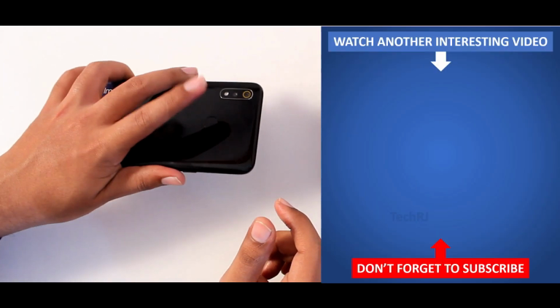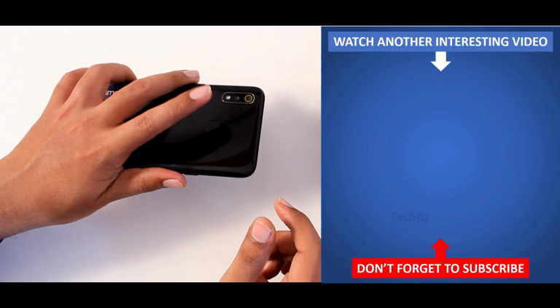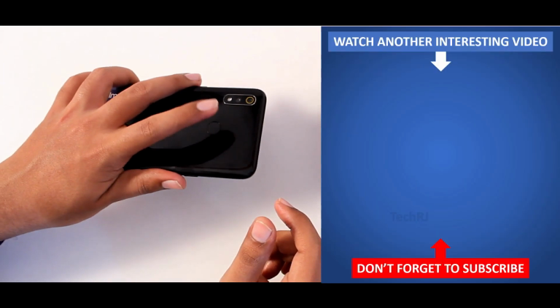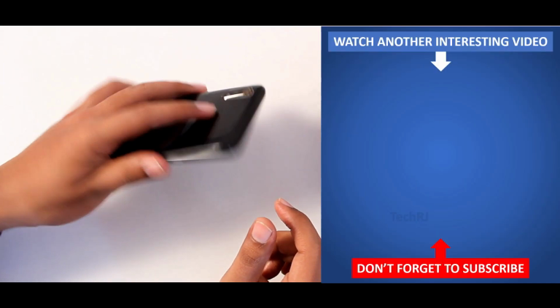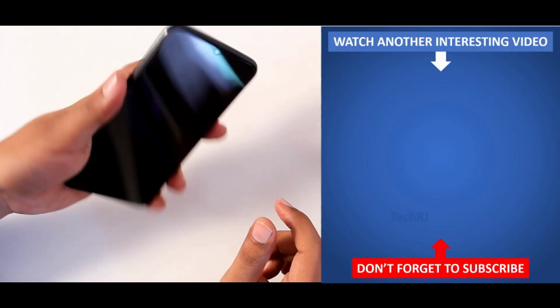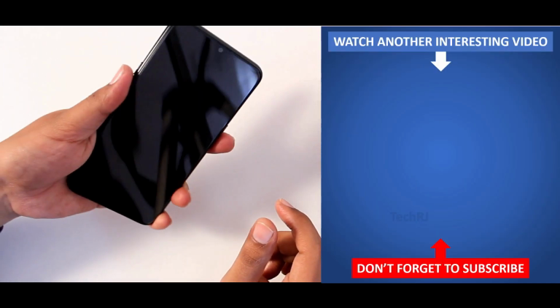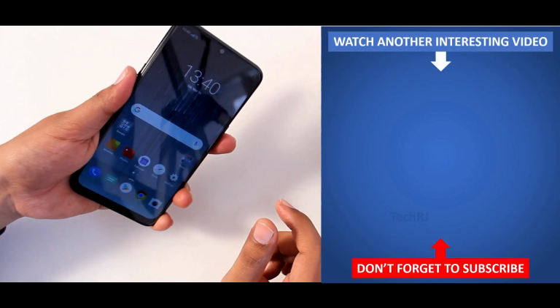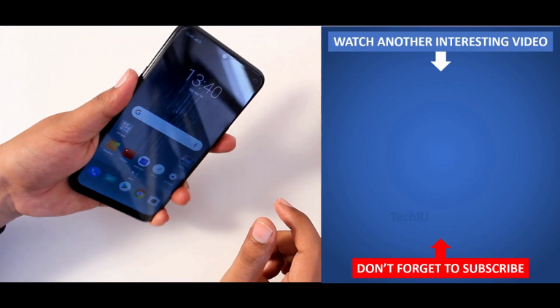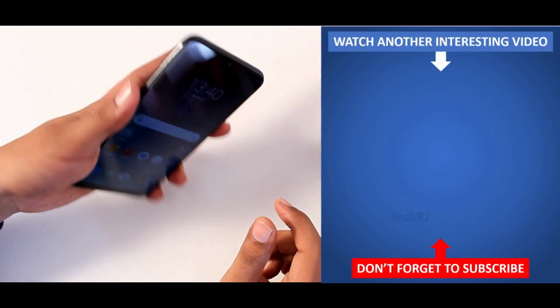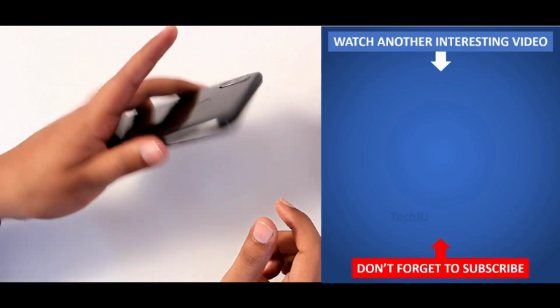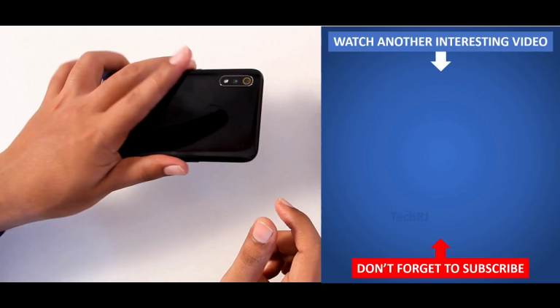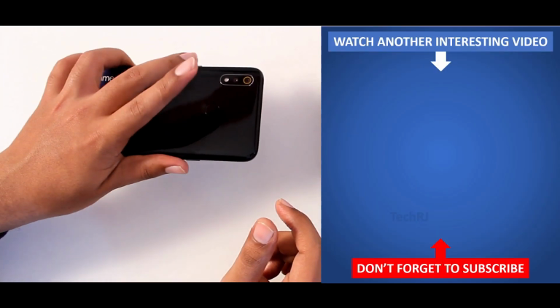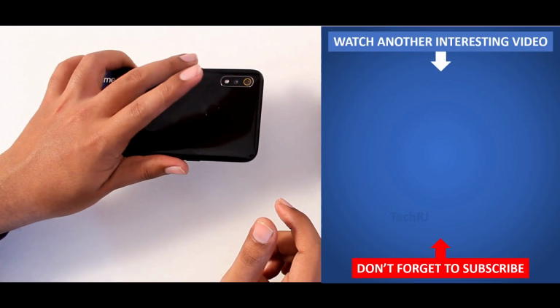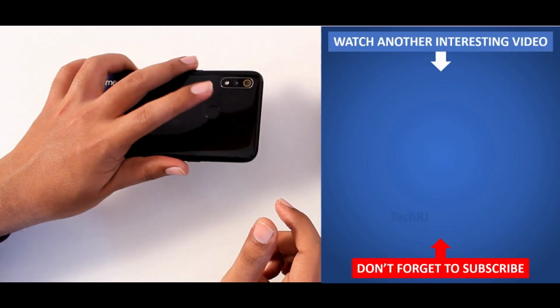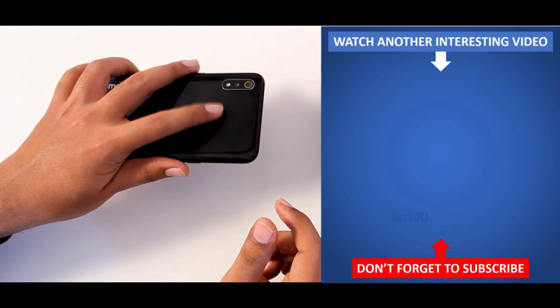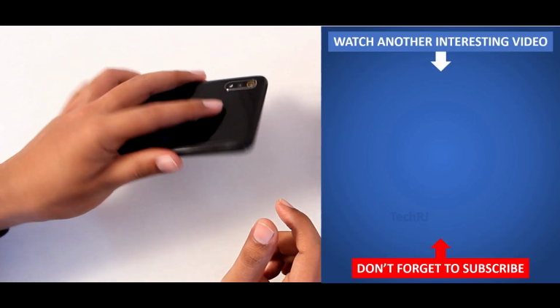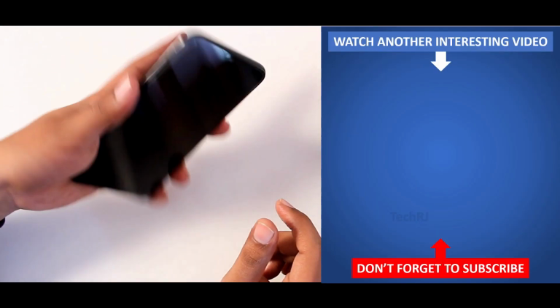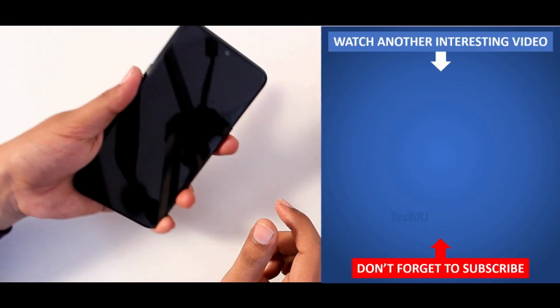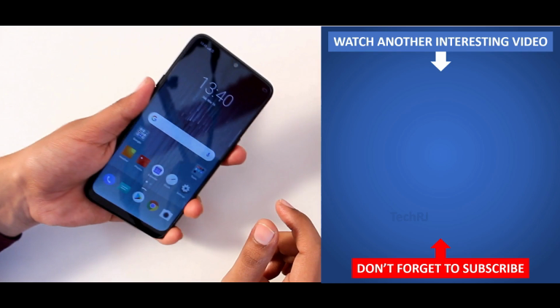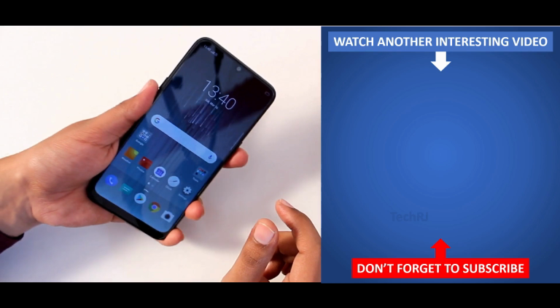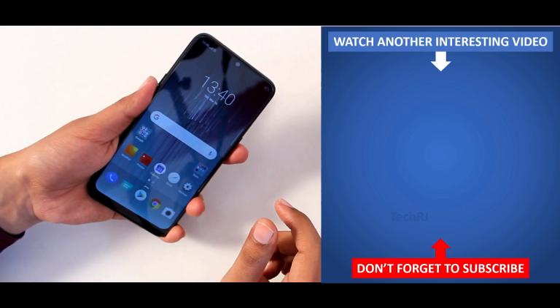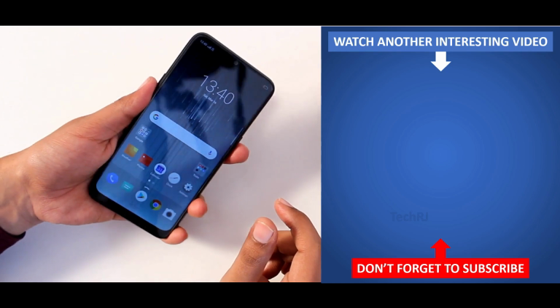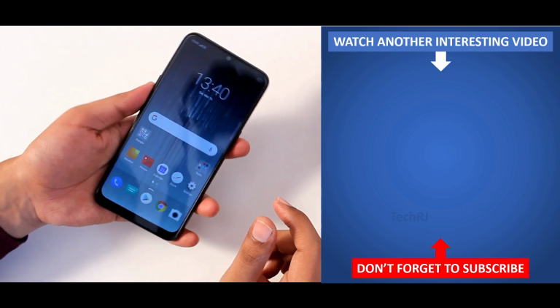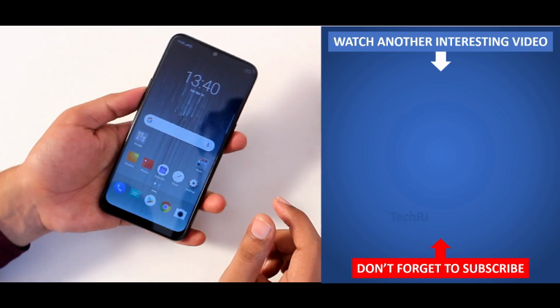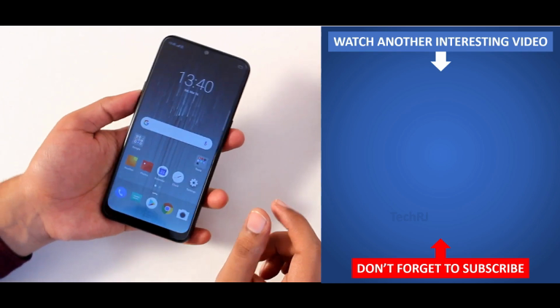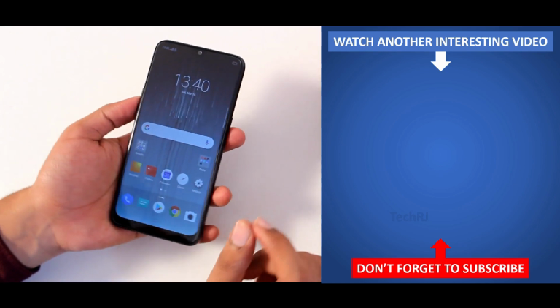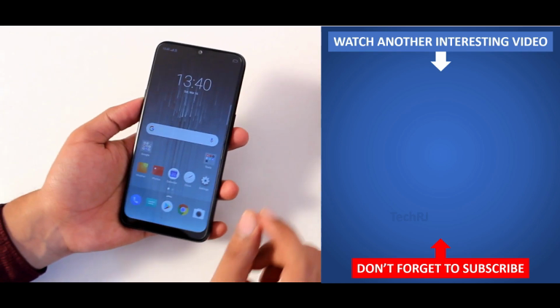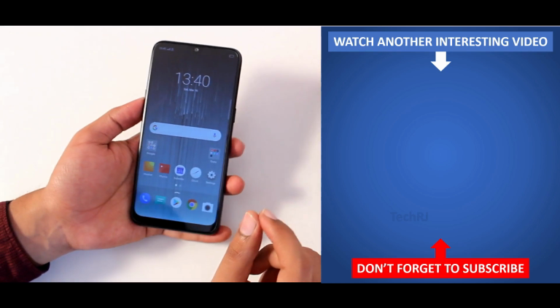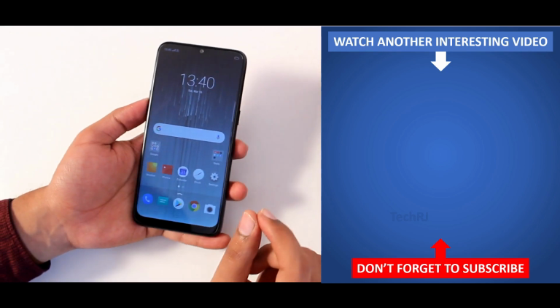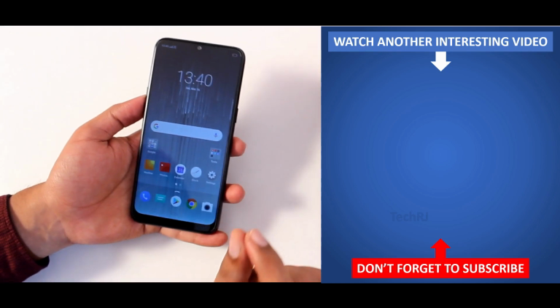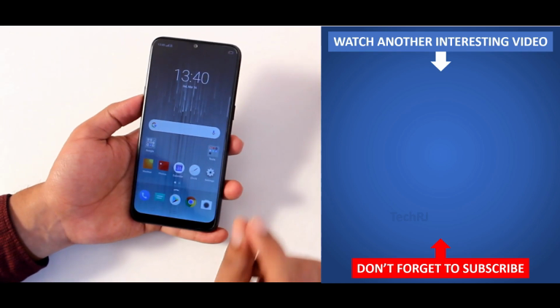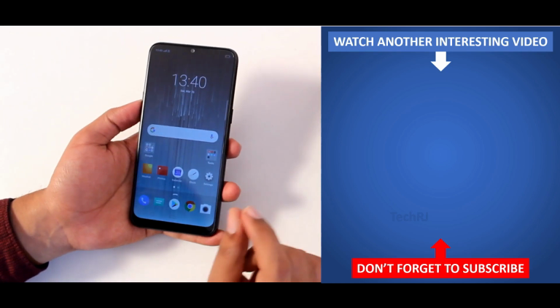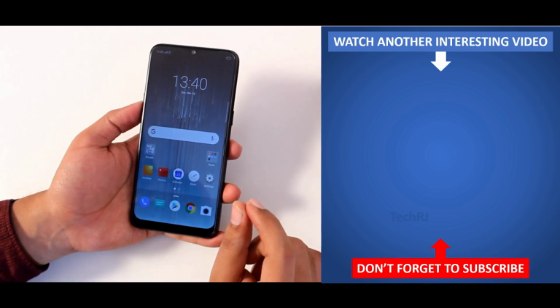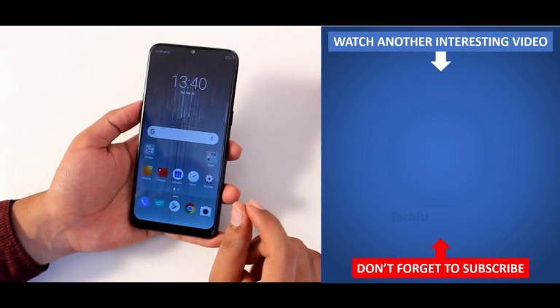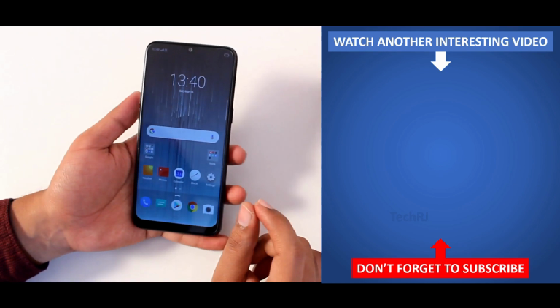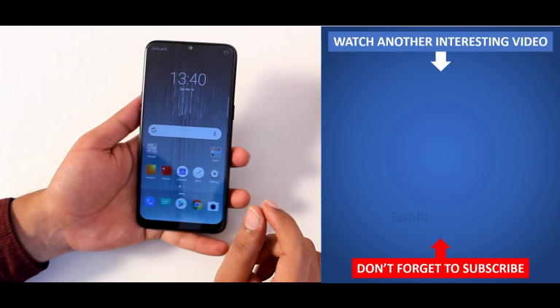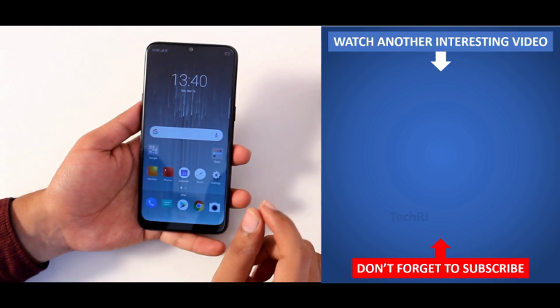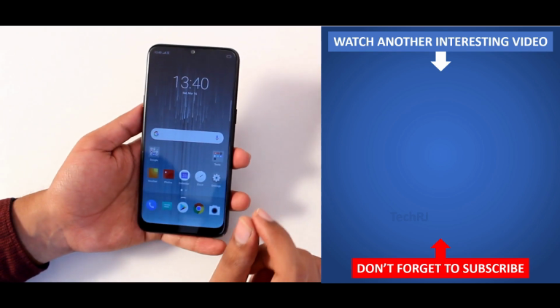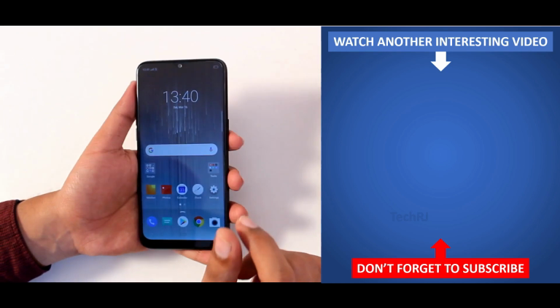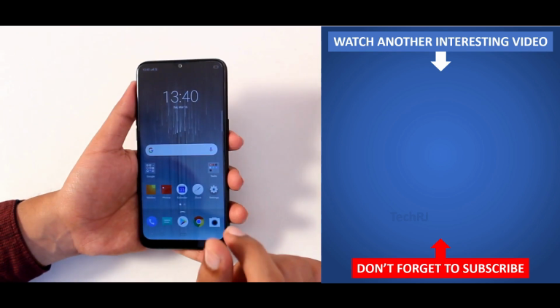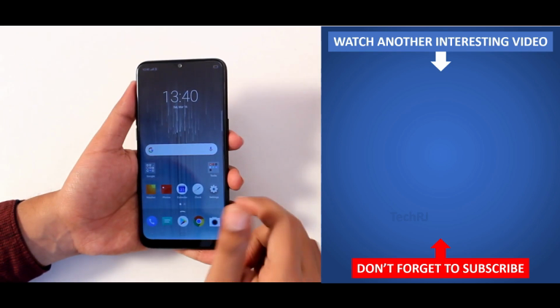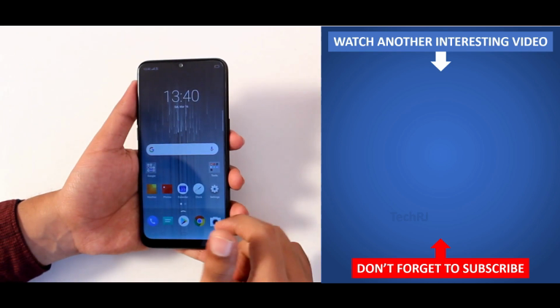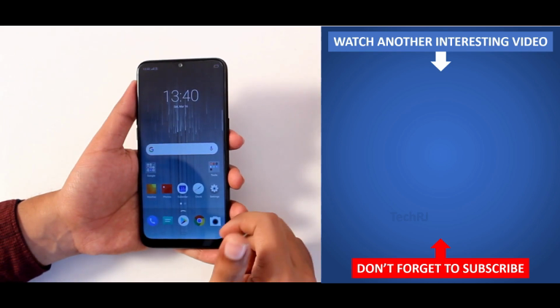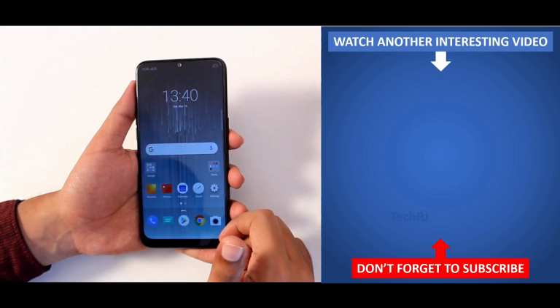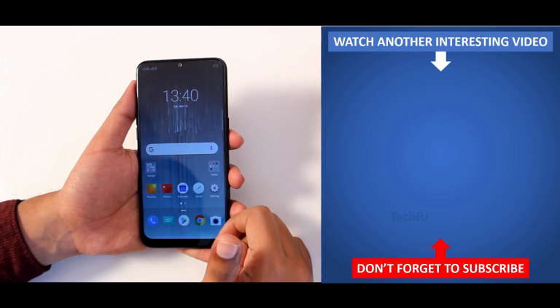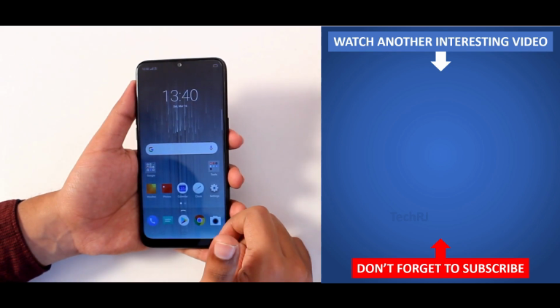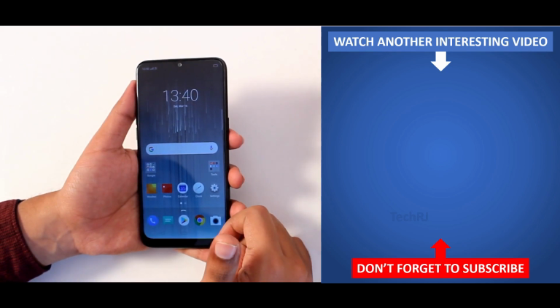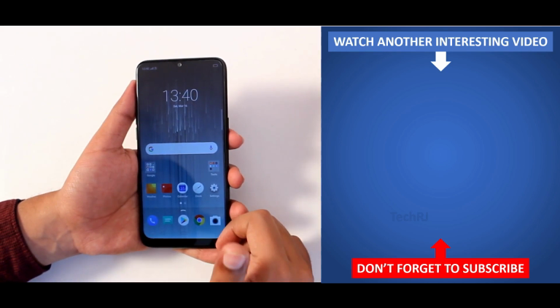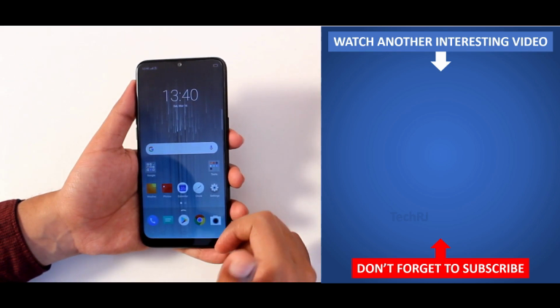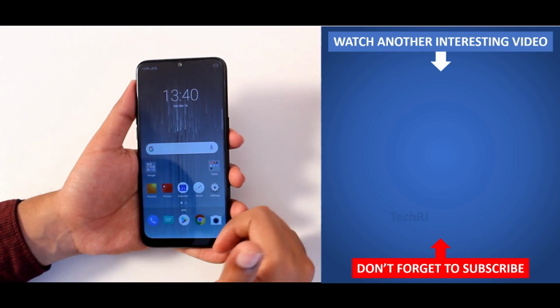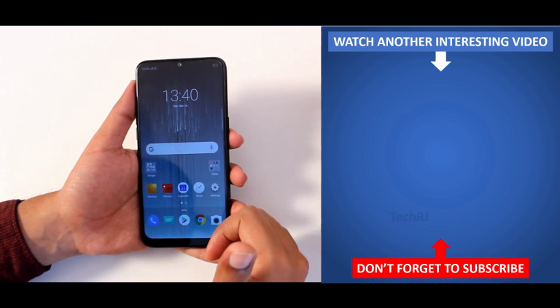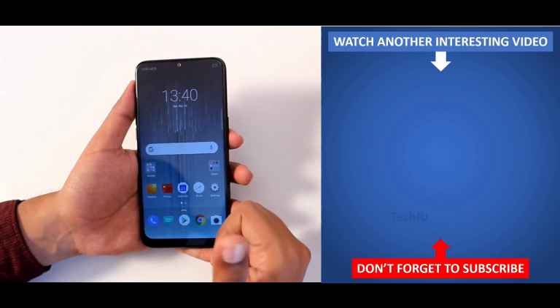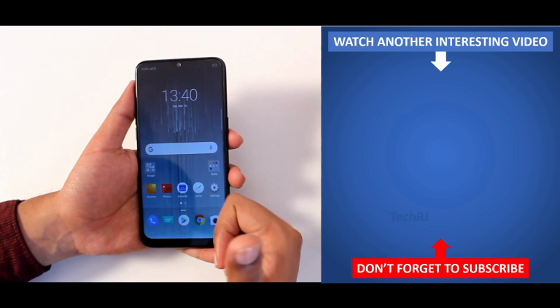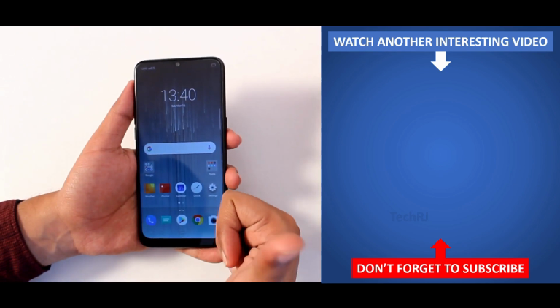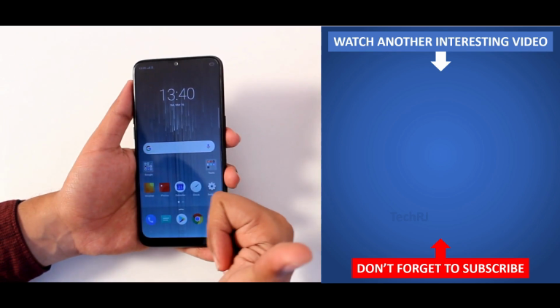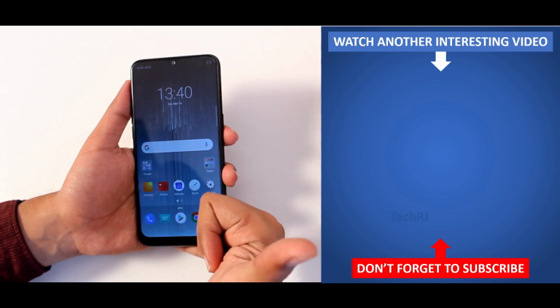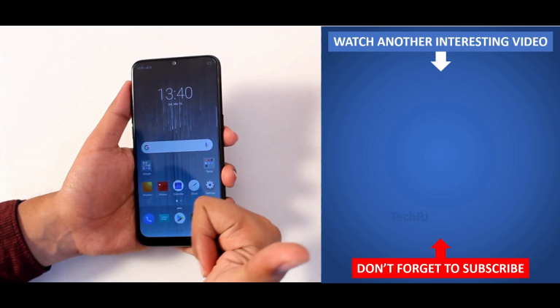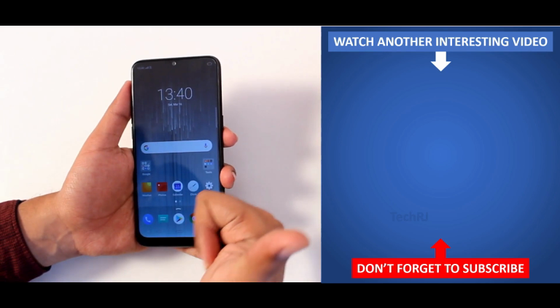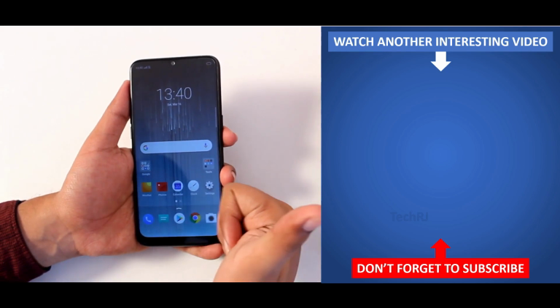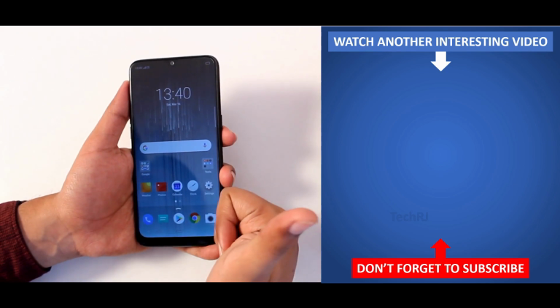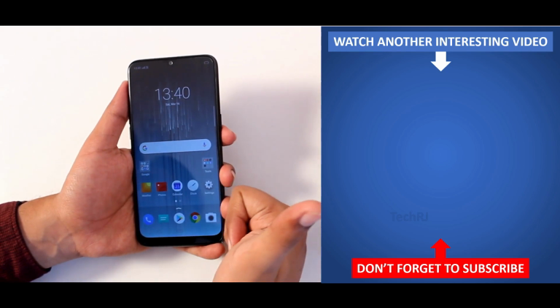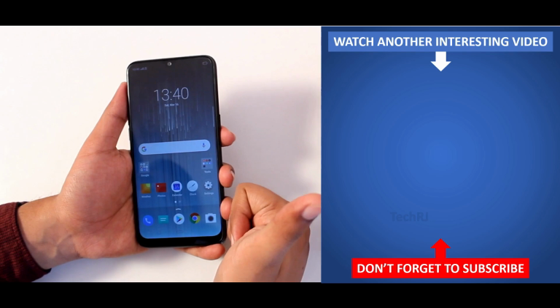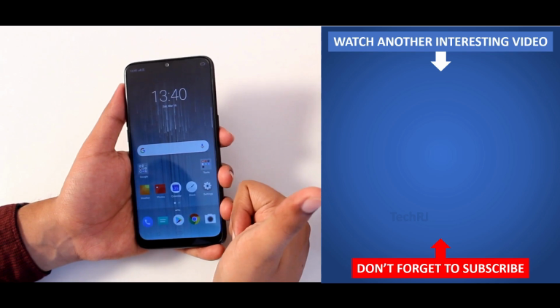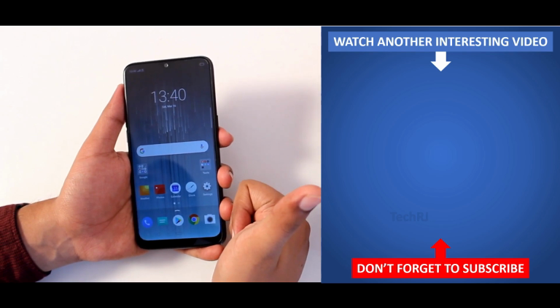So these were the best features of the Realme 3. Please give a thumbs up if you liked this video and comment down the feature you find the best out of these 40 features.